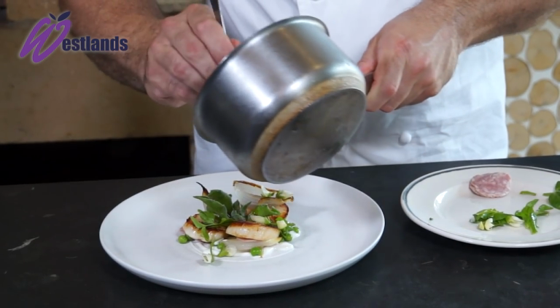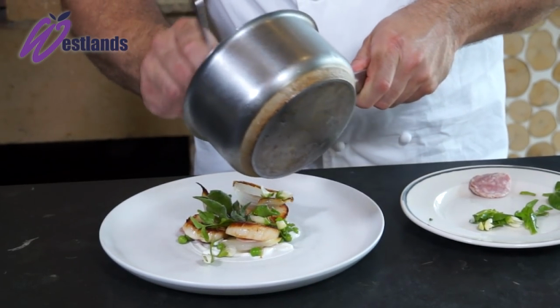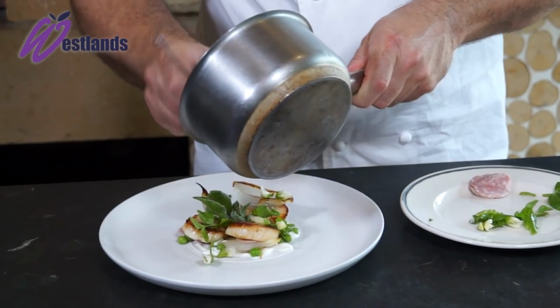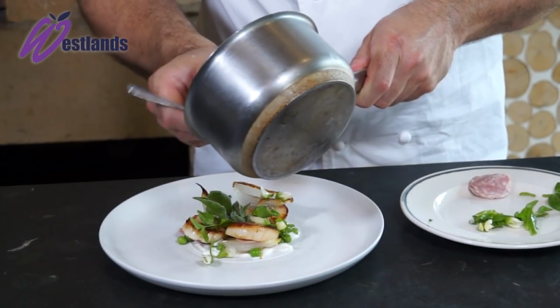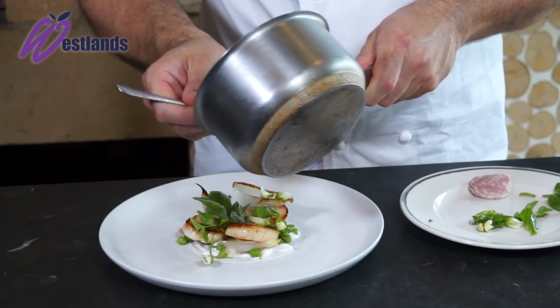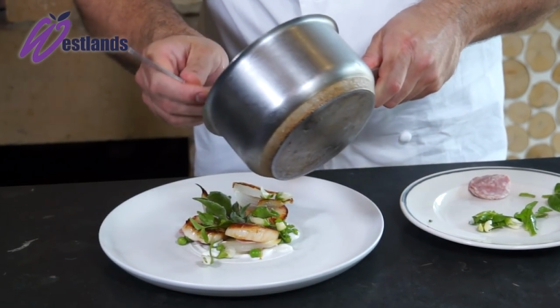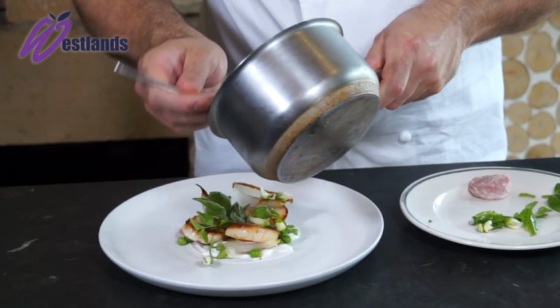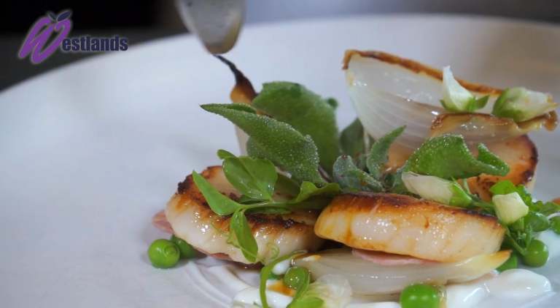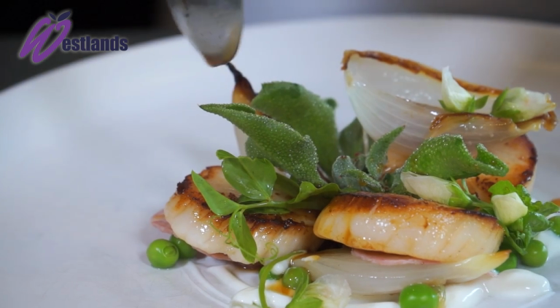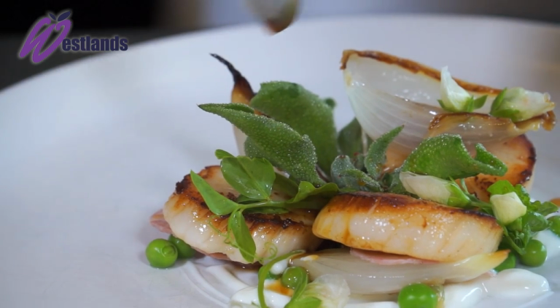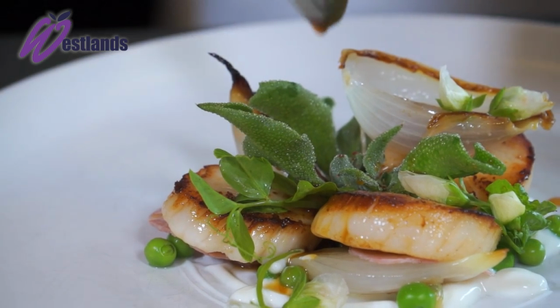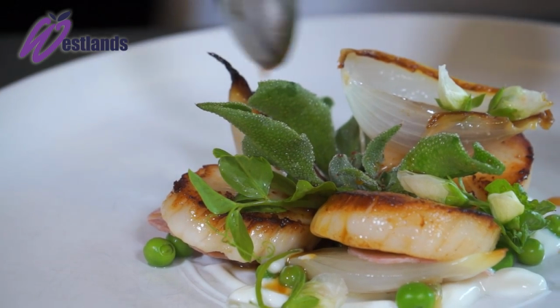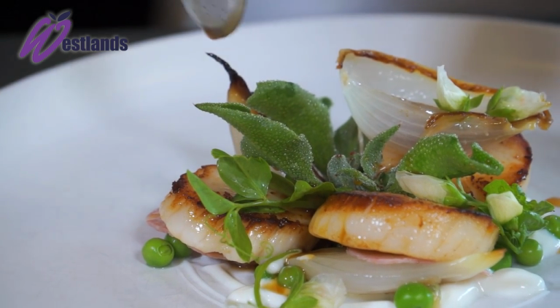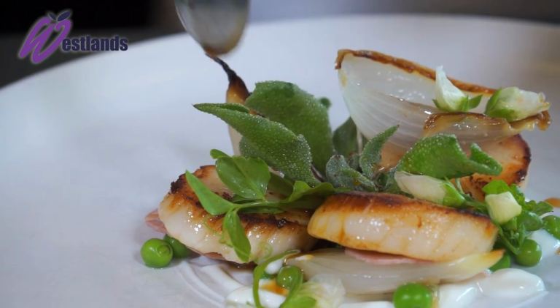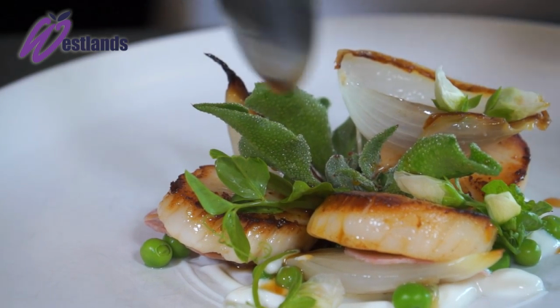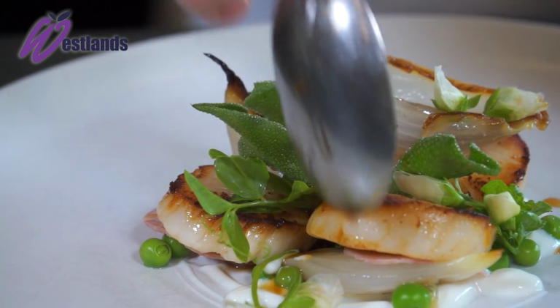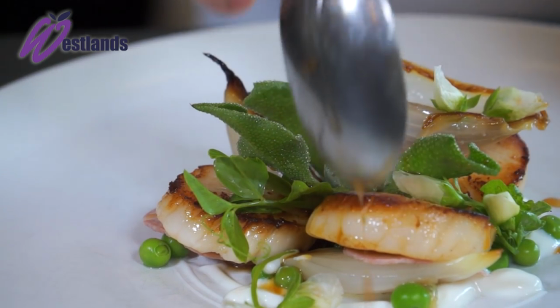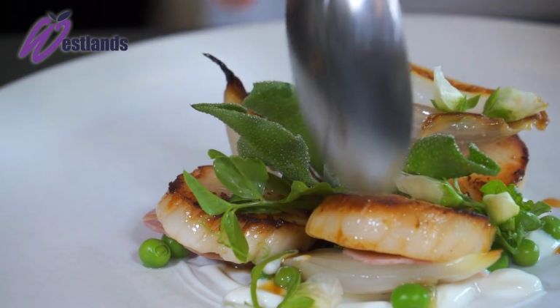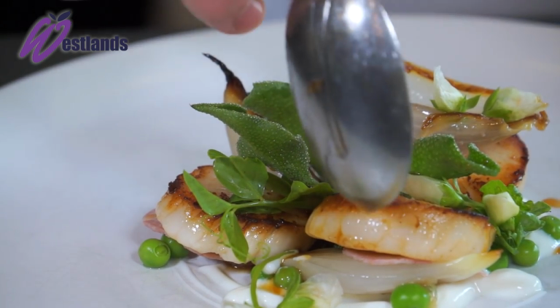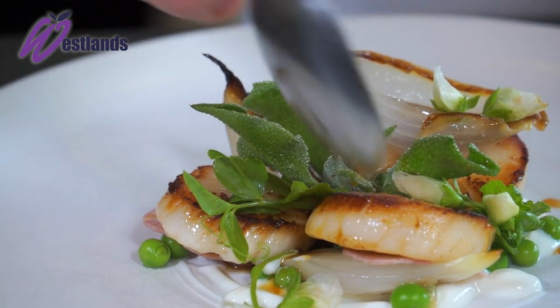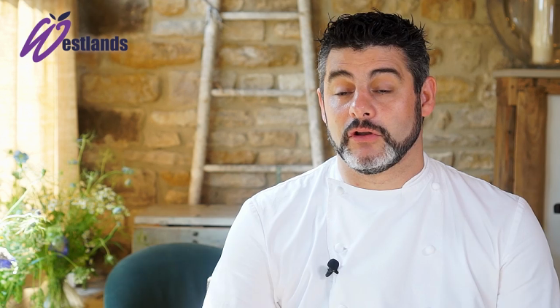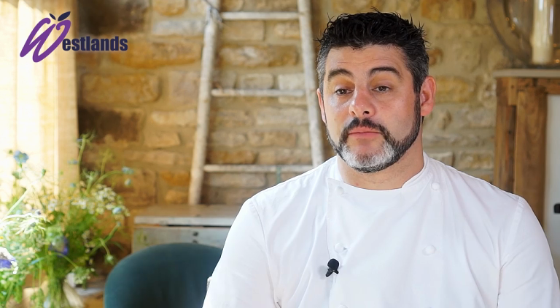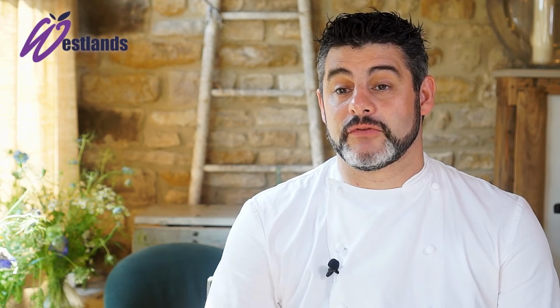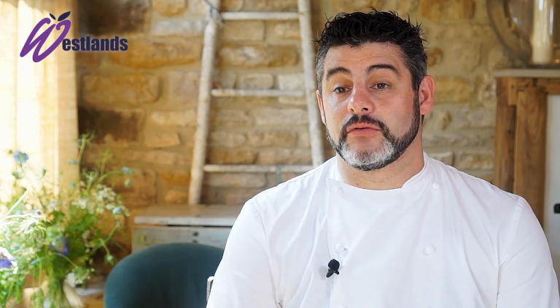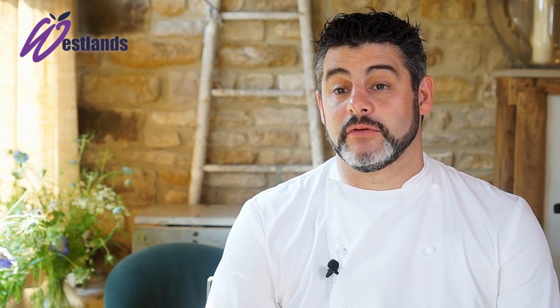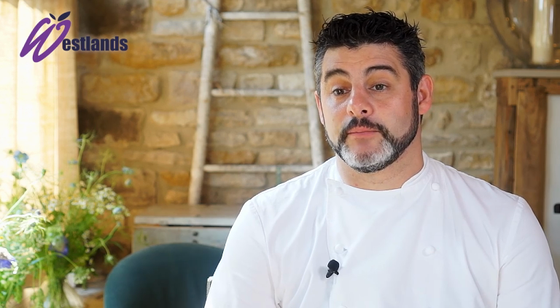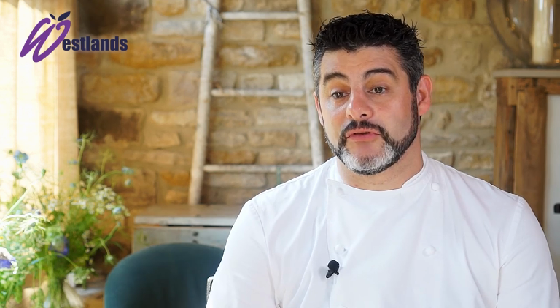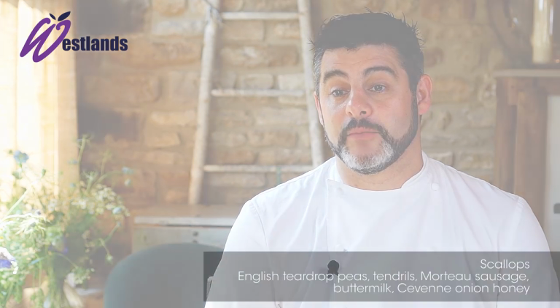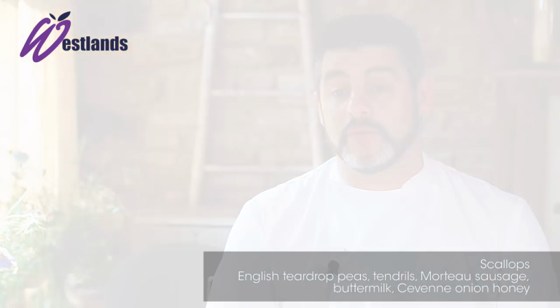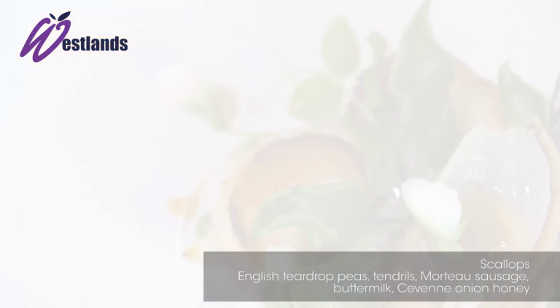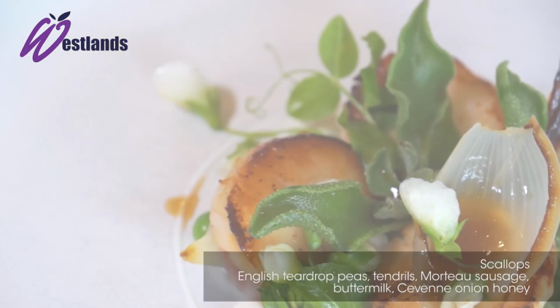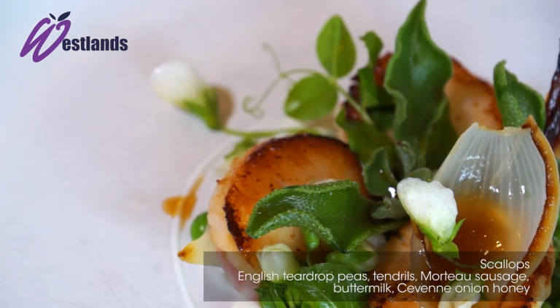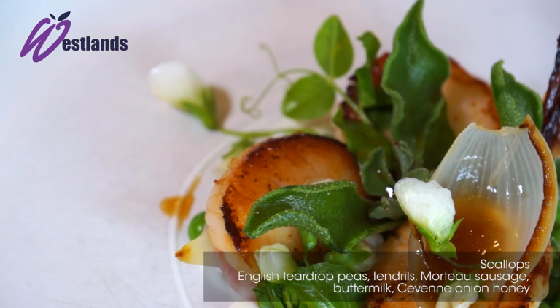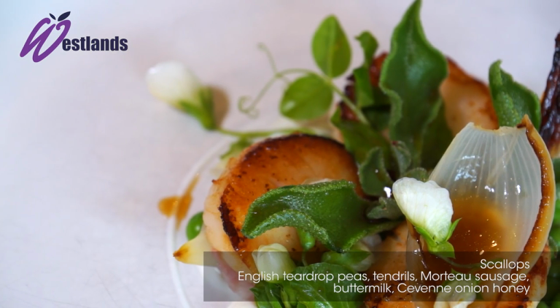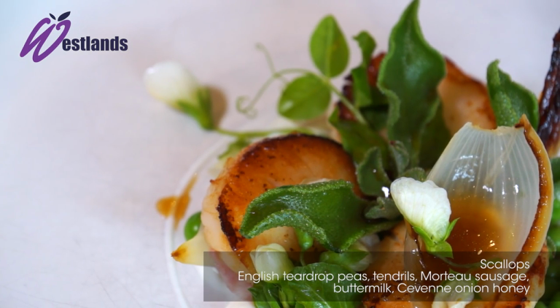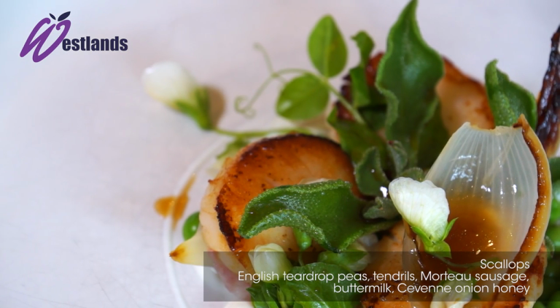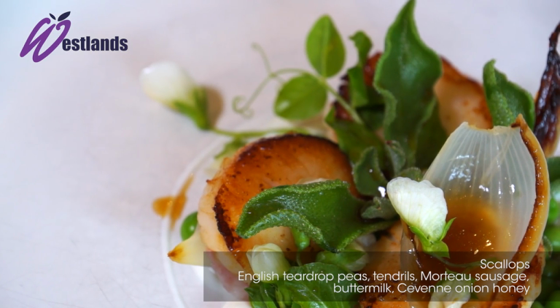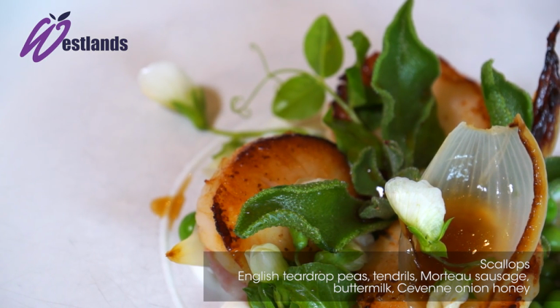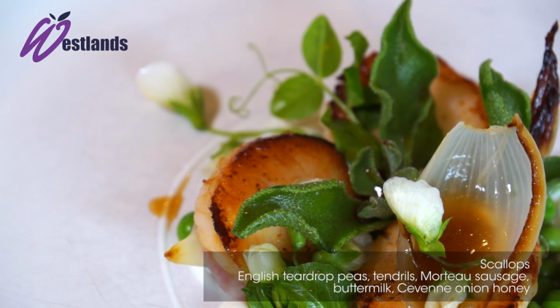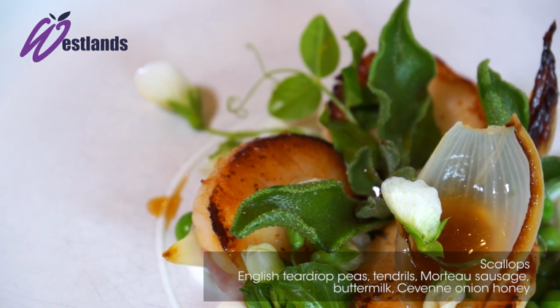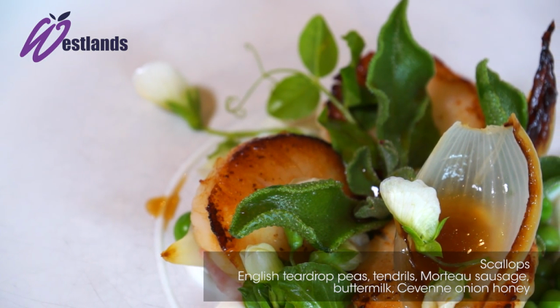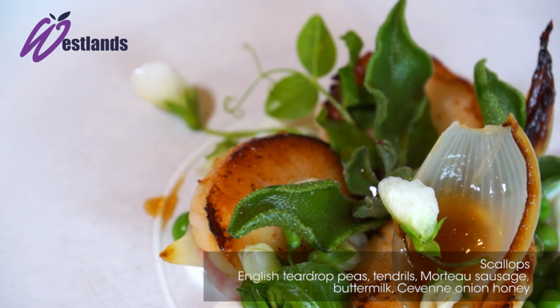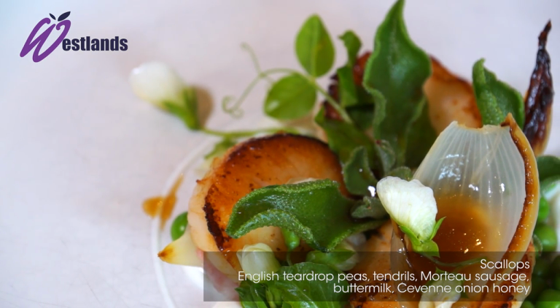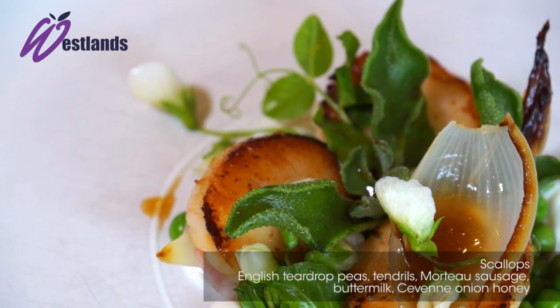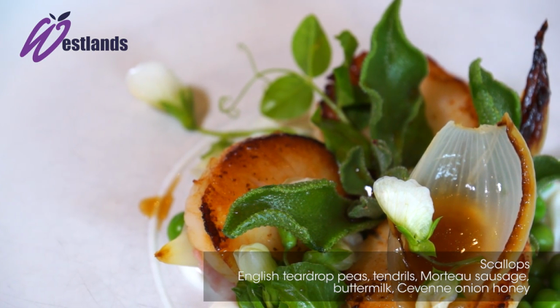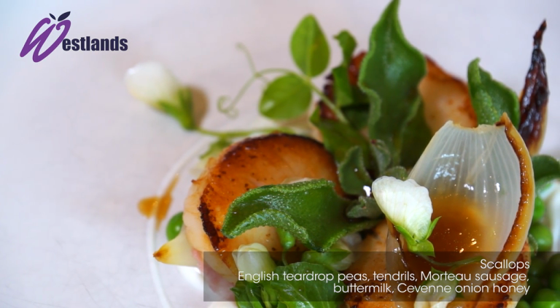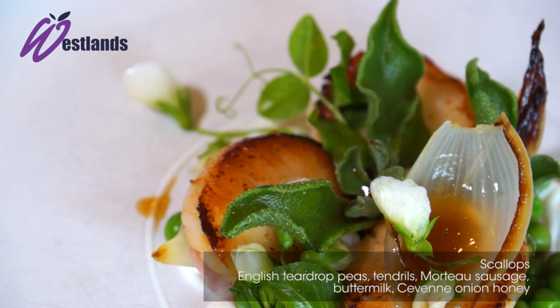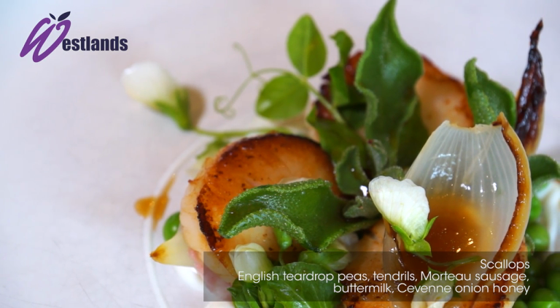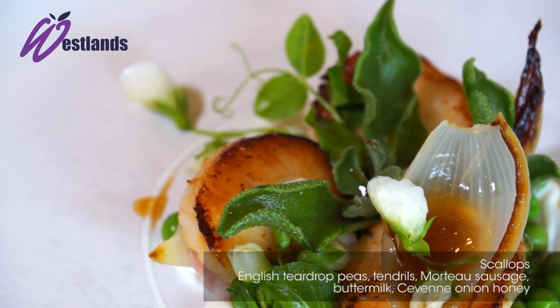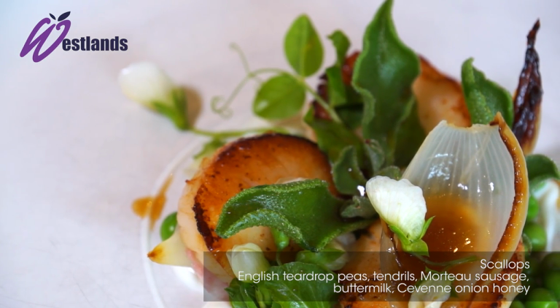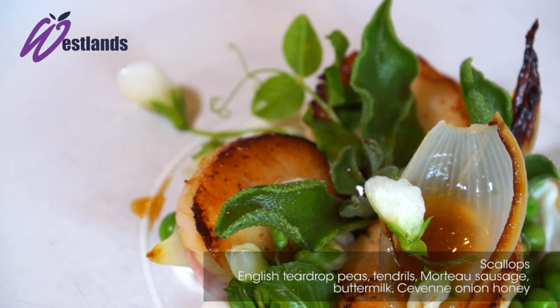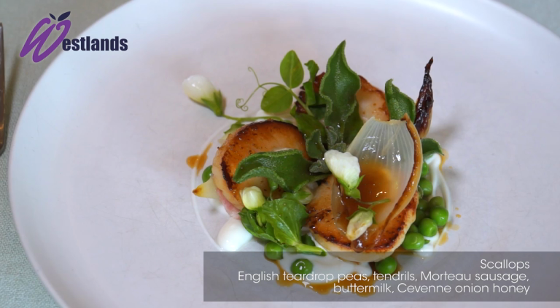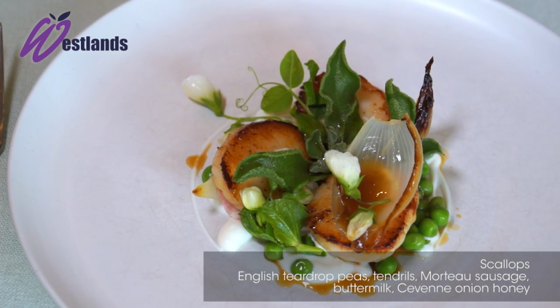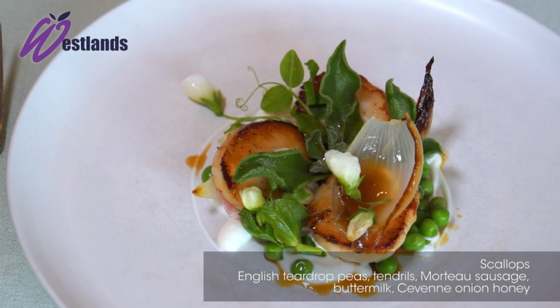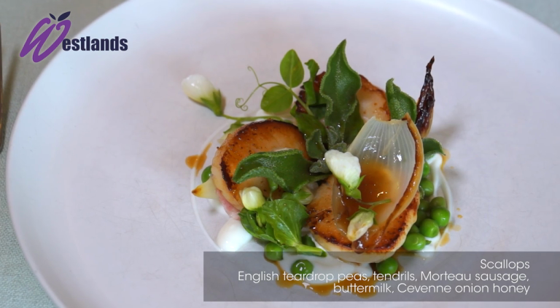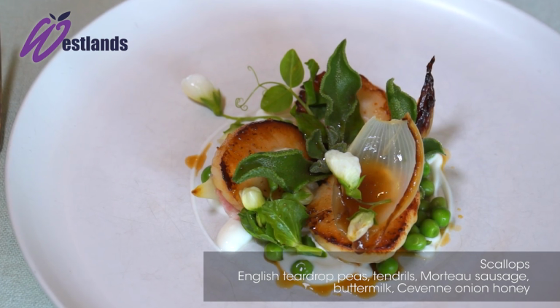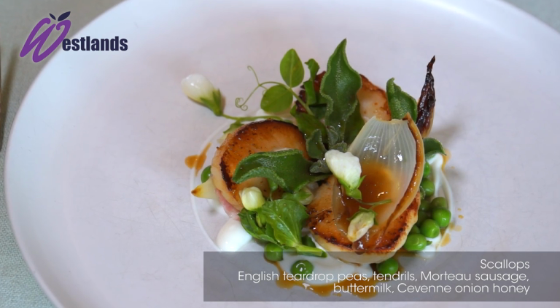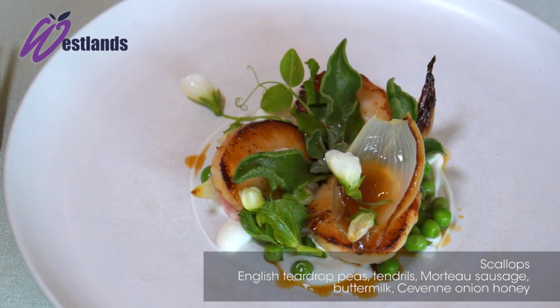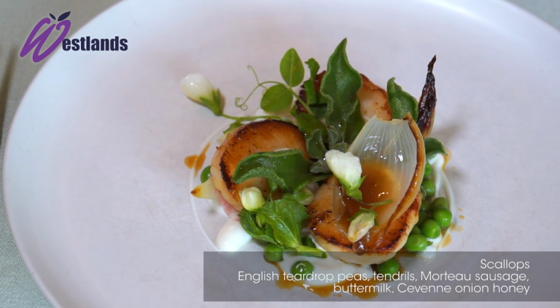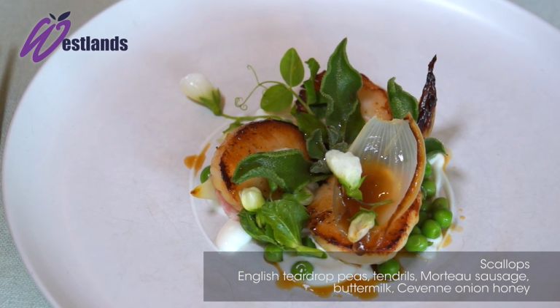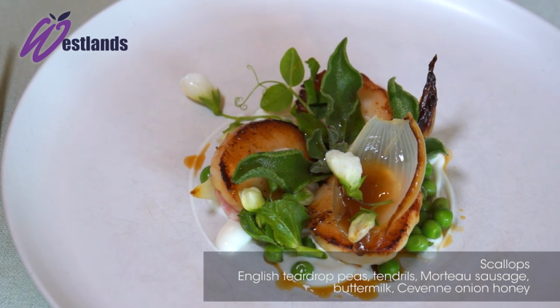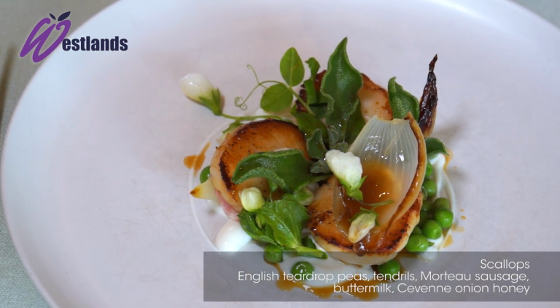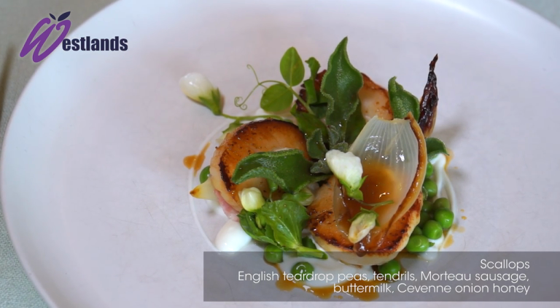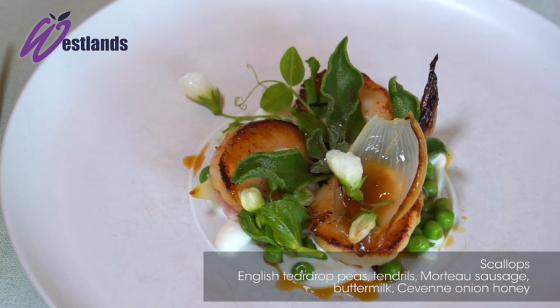So there we have roasted scallops with buttermilk, cevaine onion textures, and fresh peas and morto sausage.